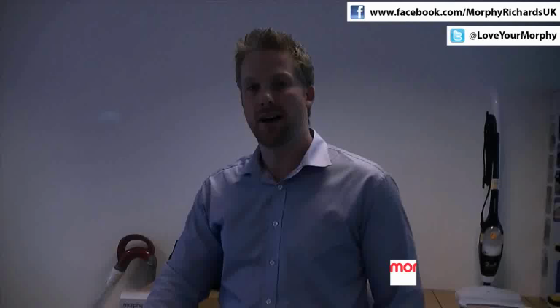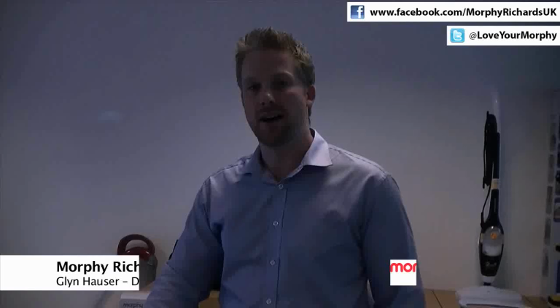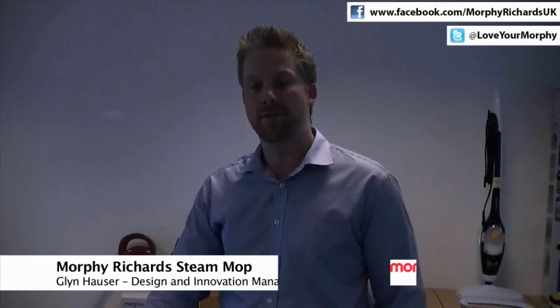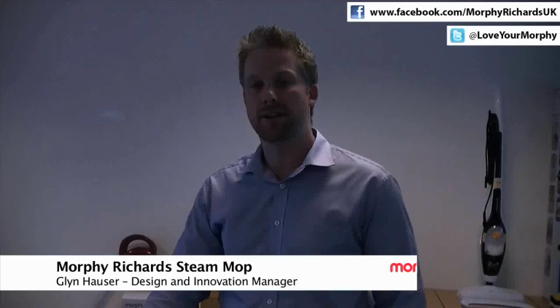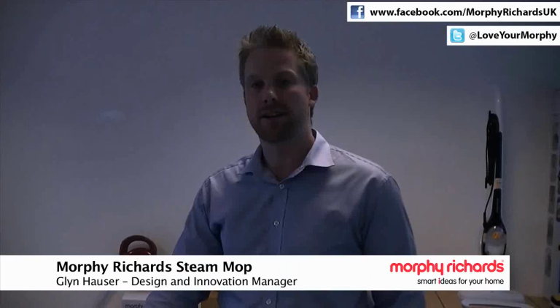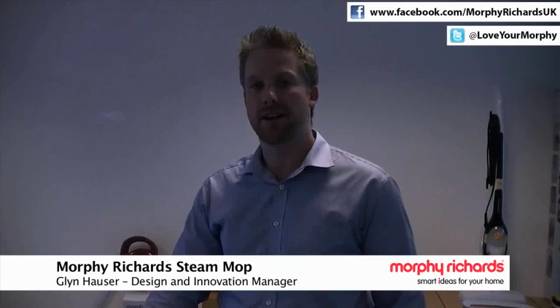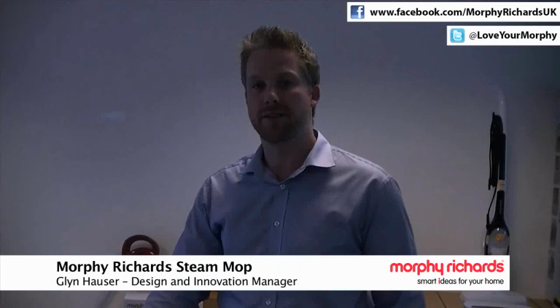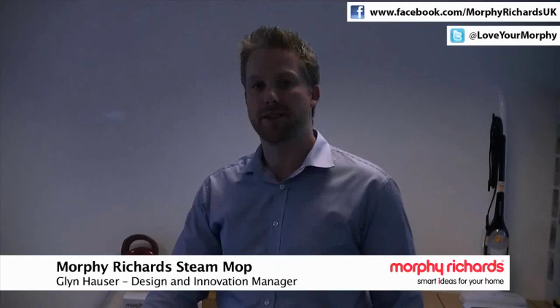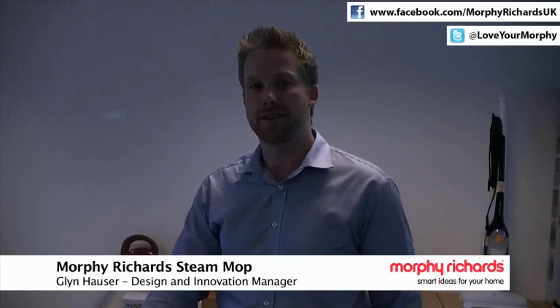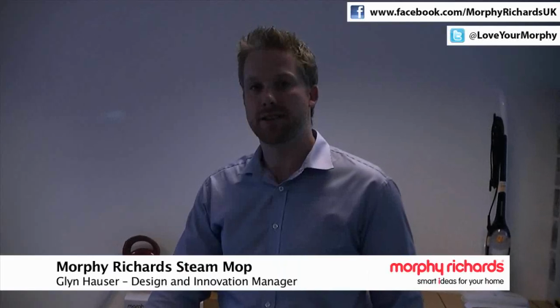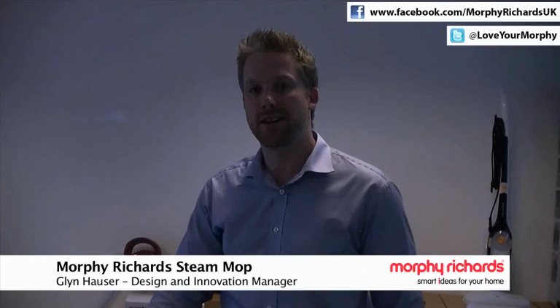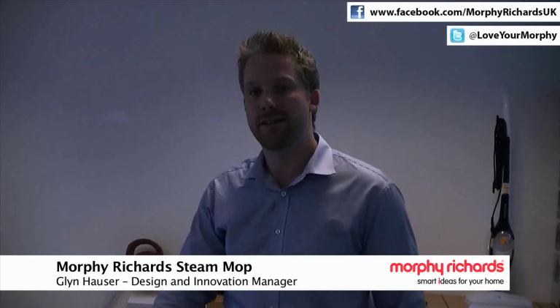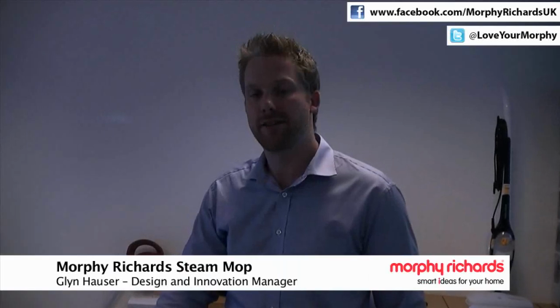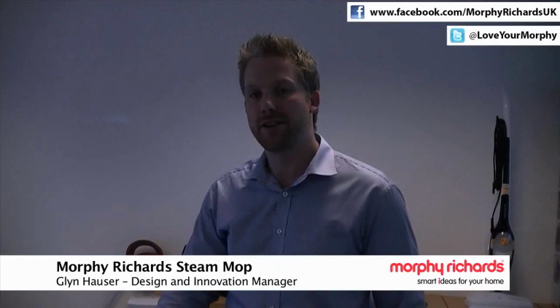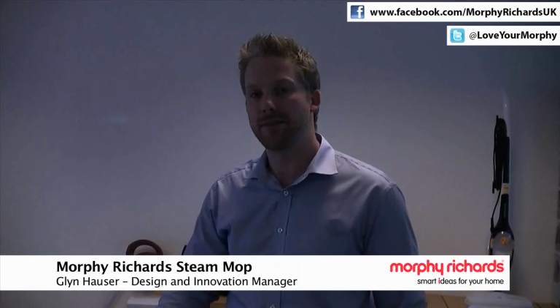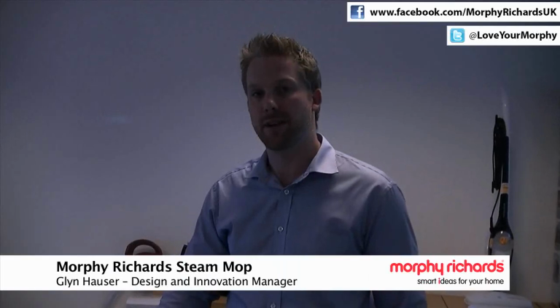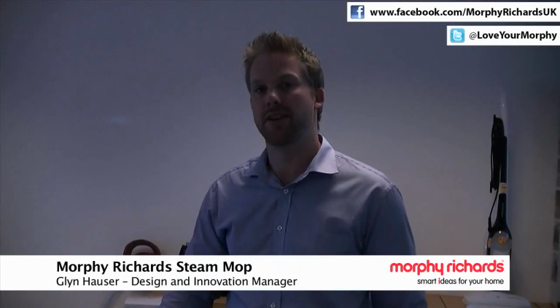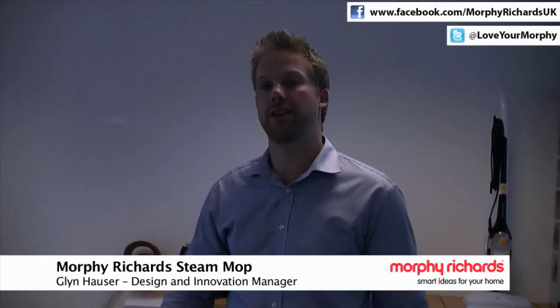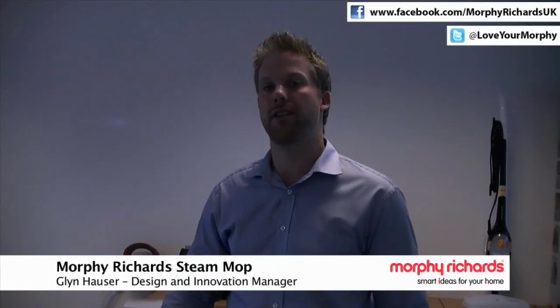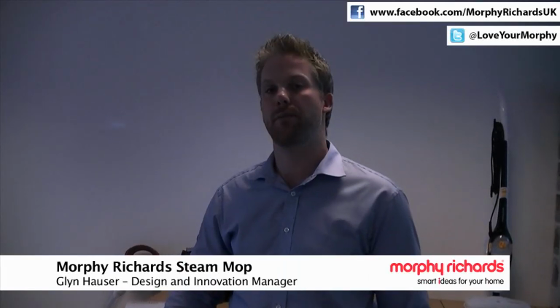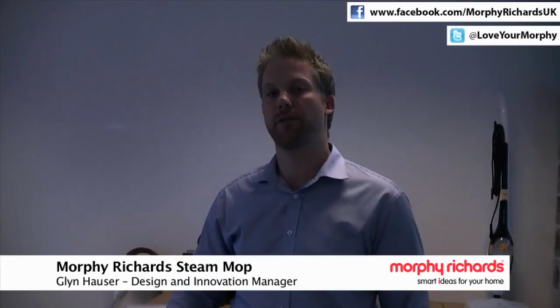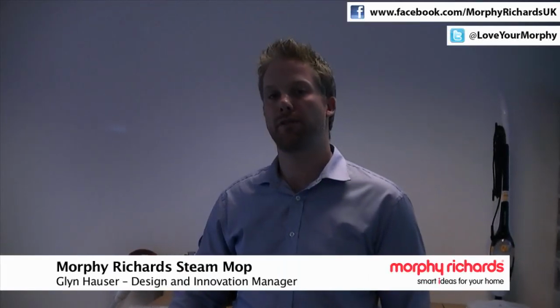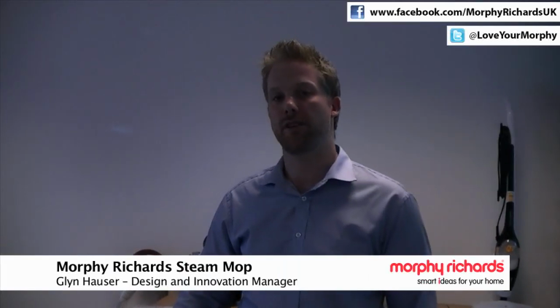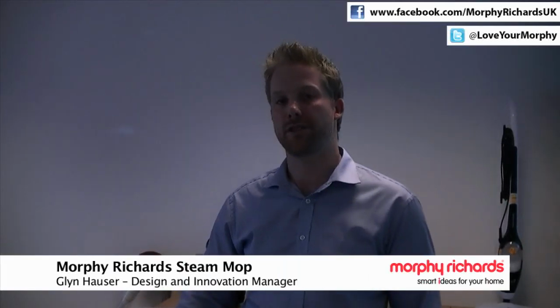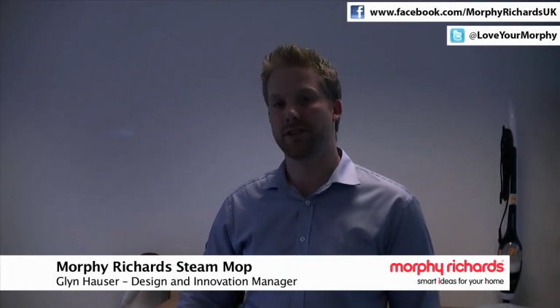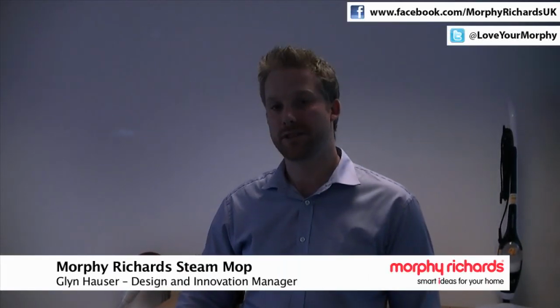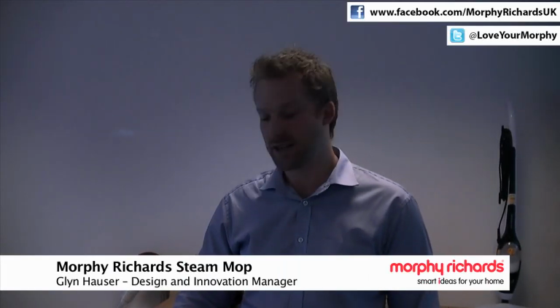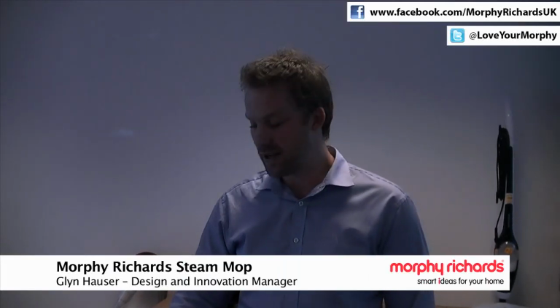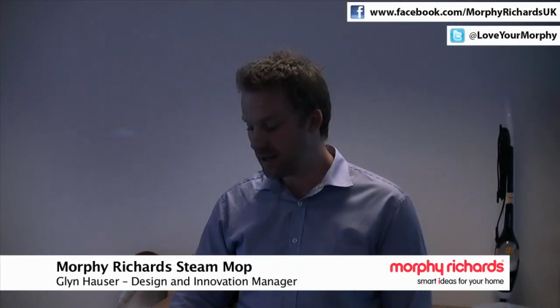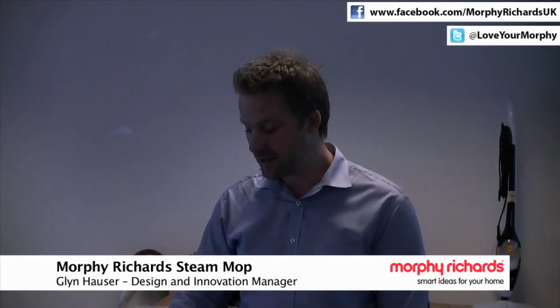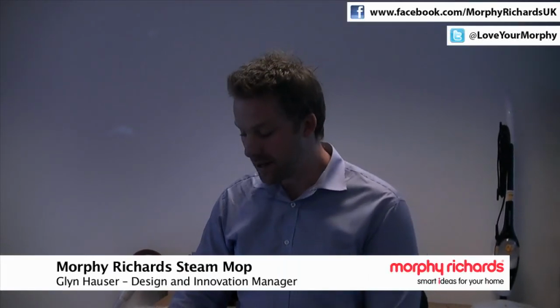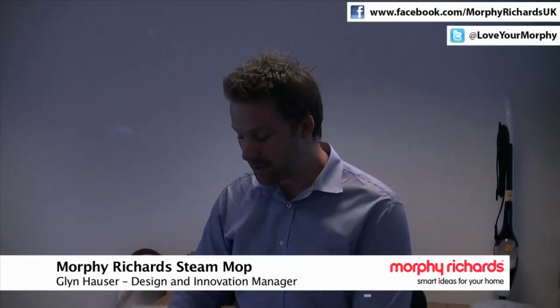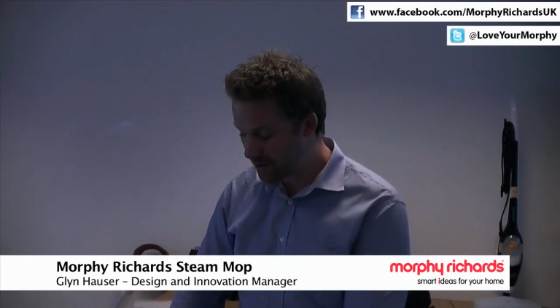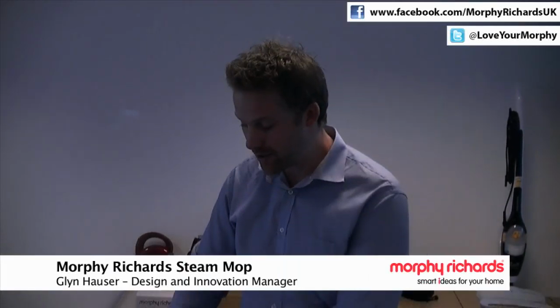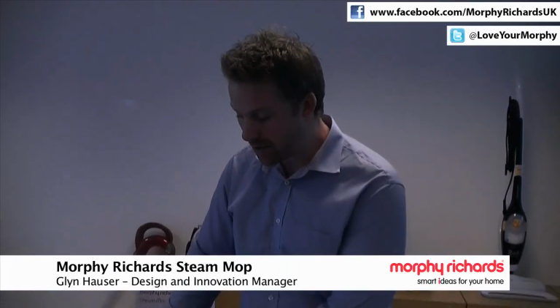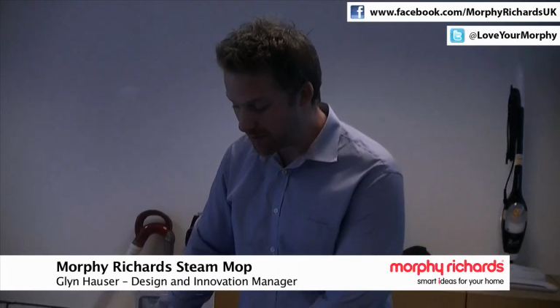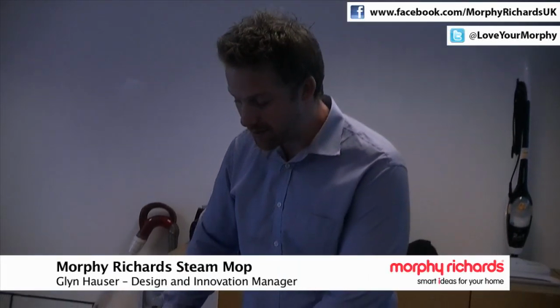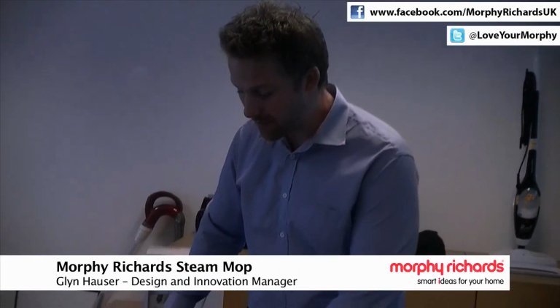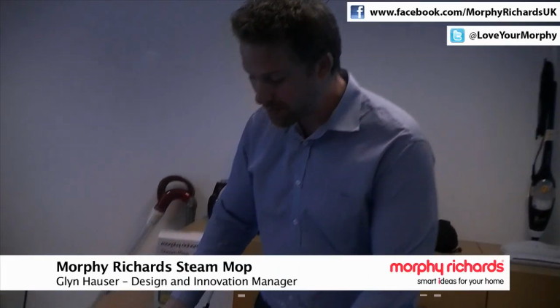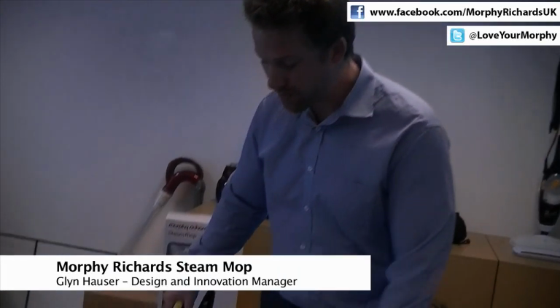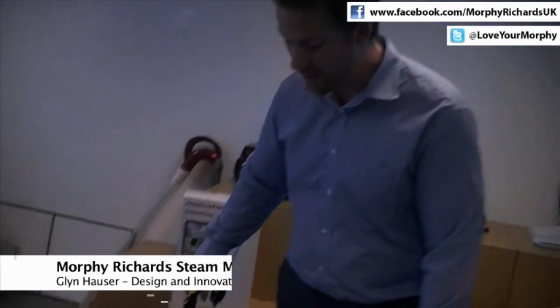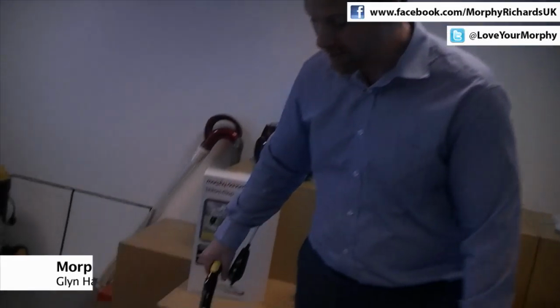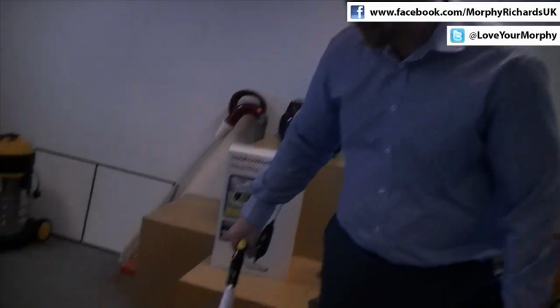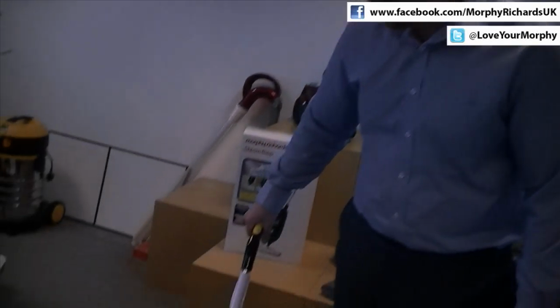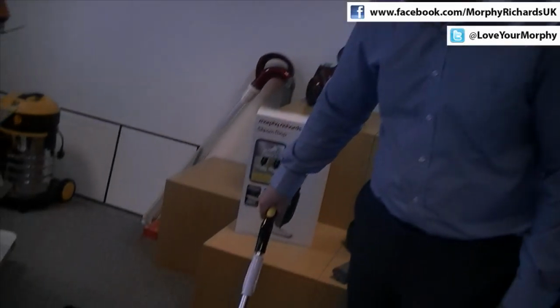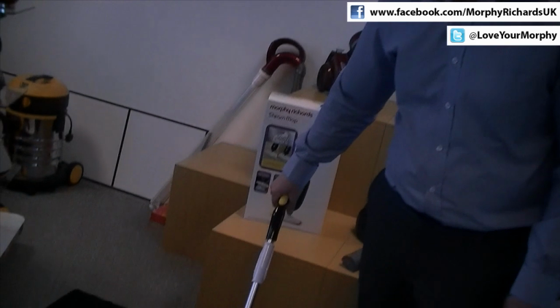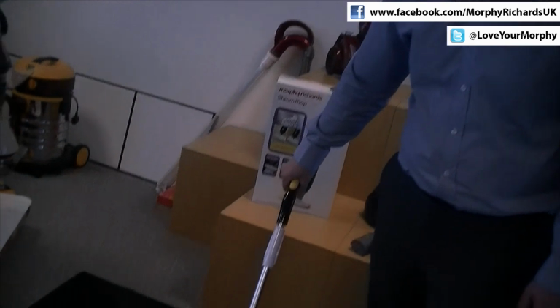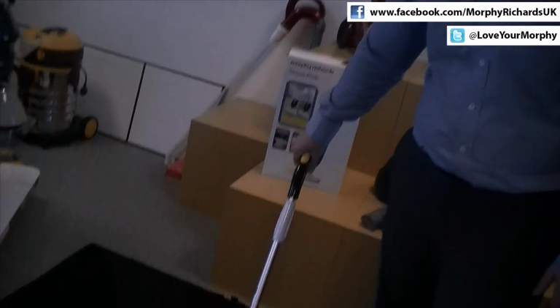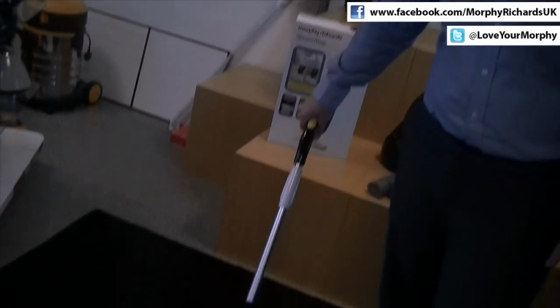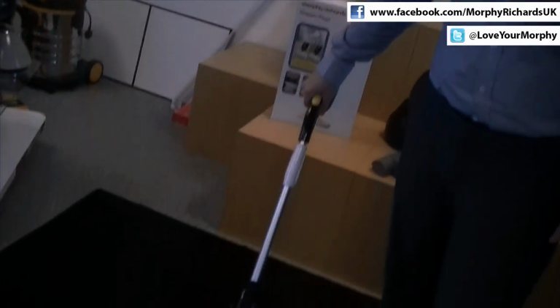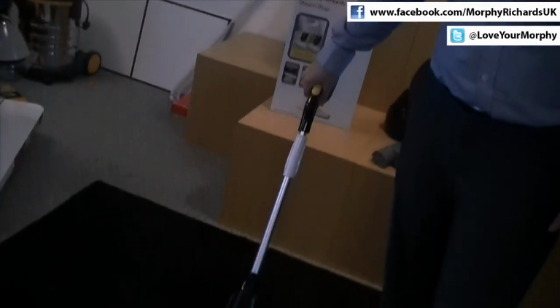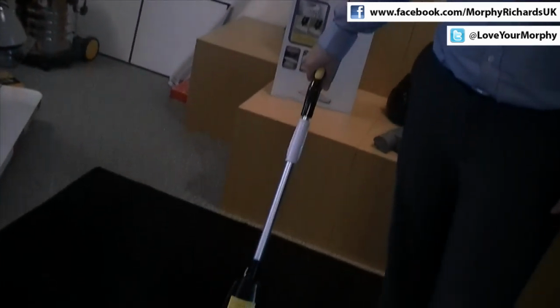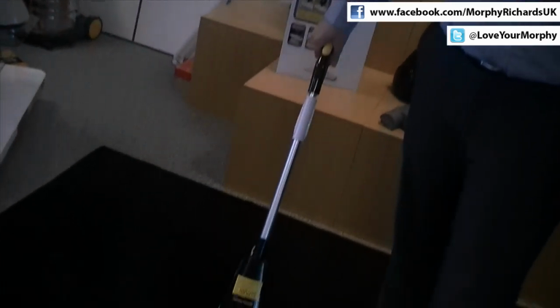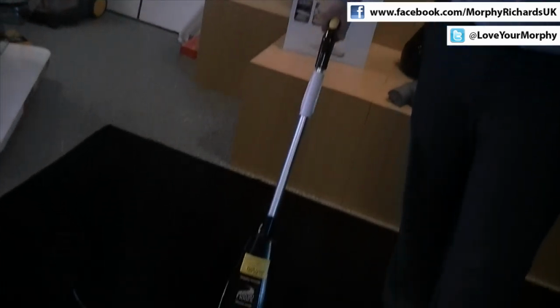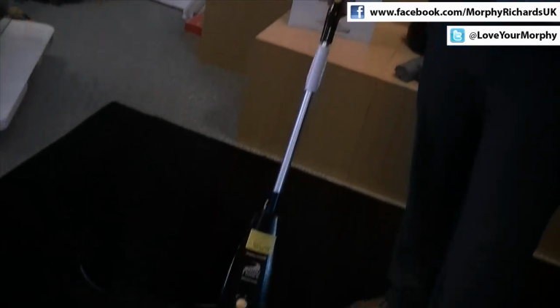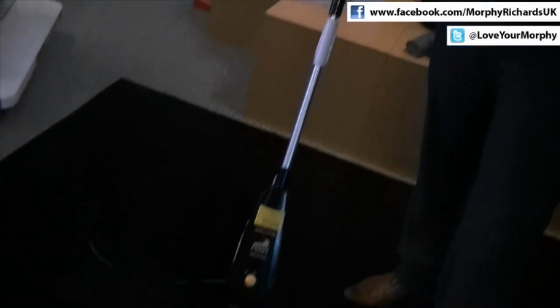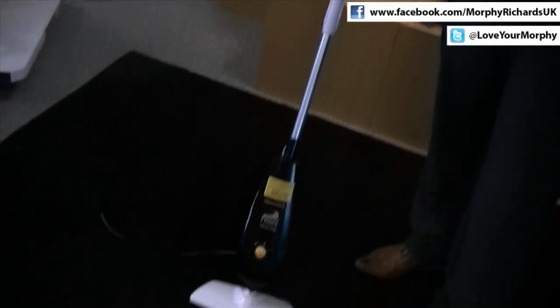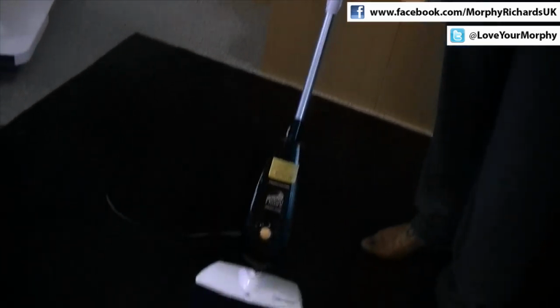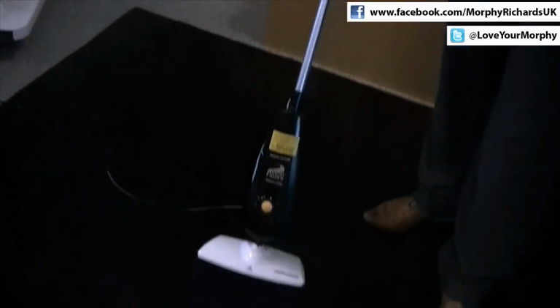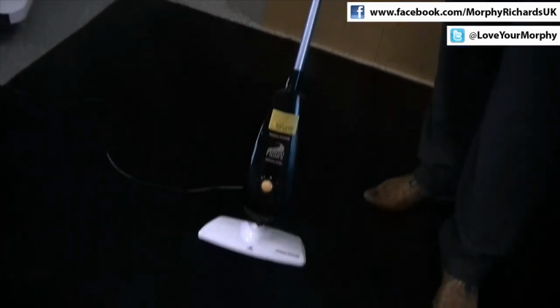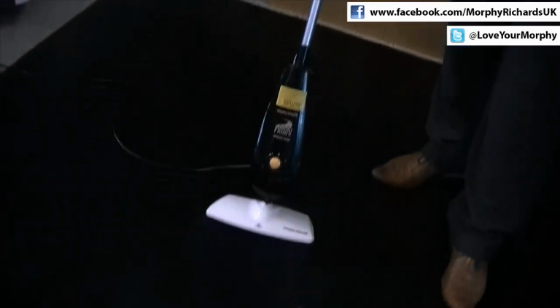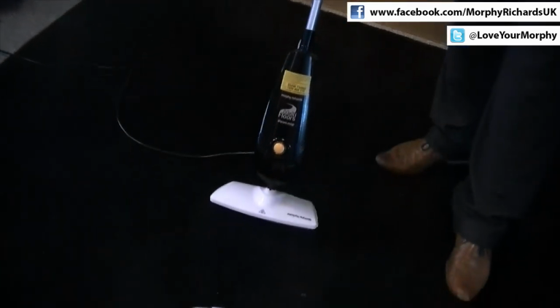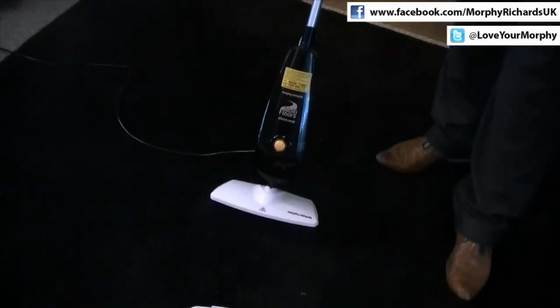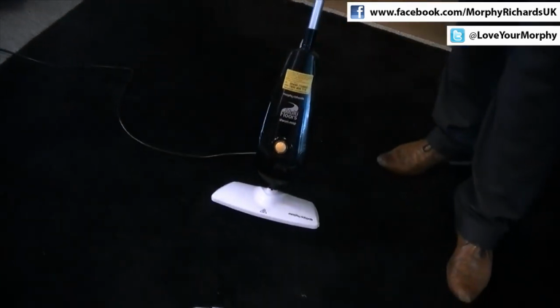Hi, I'm Glenn Houser, Design Innovation Manager here at Morphy Richards. Today I'm going to show you and demonstrate the new multi-floor steam mop from Morphy Richards.